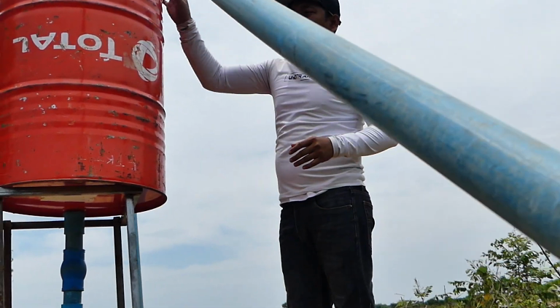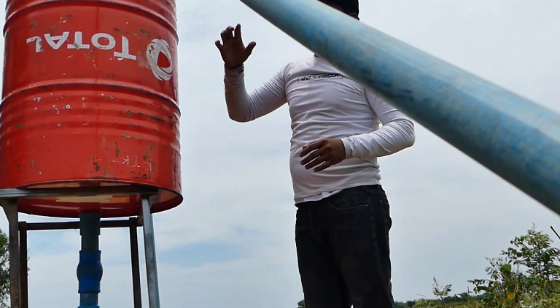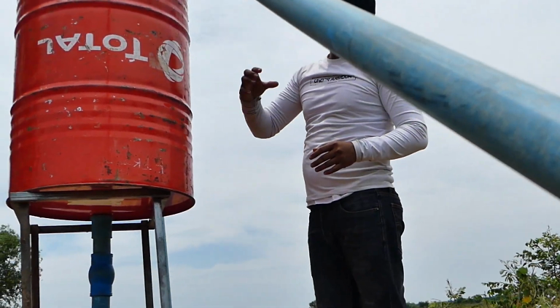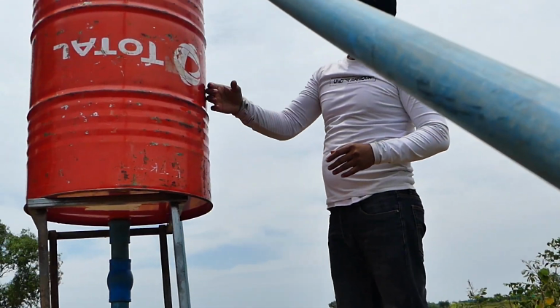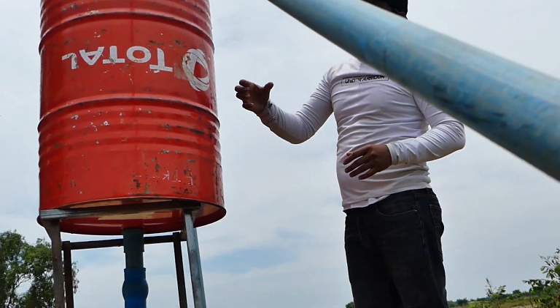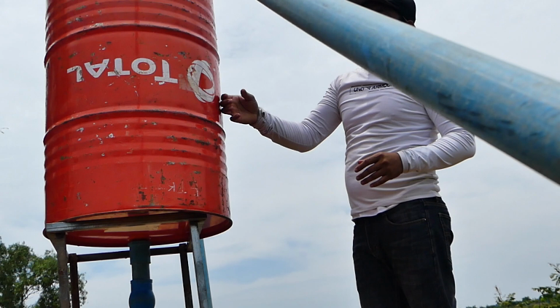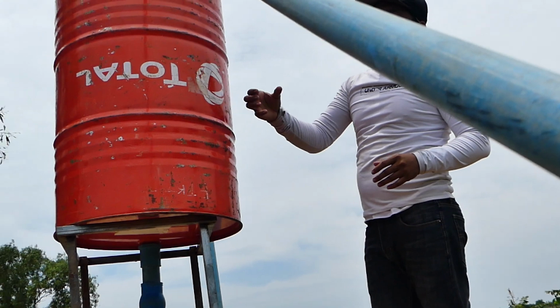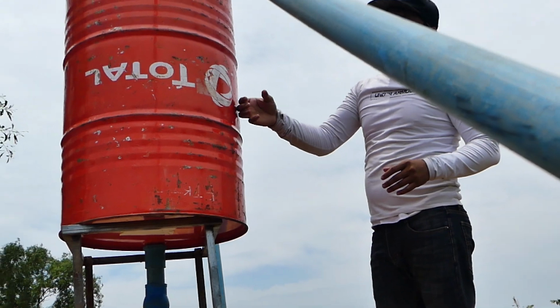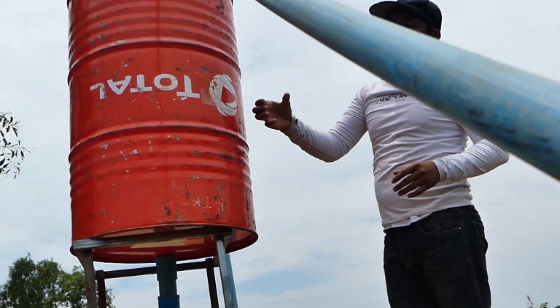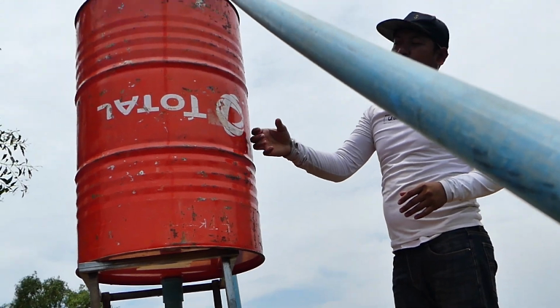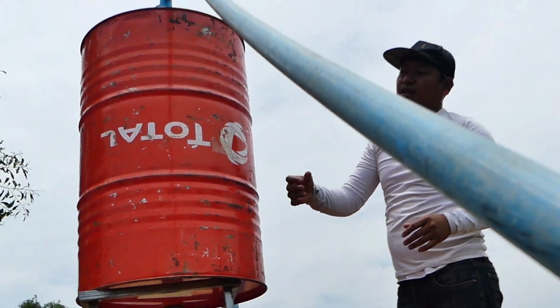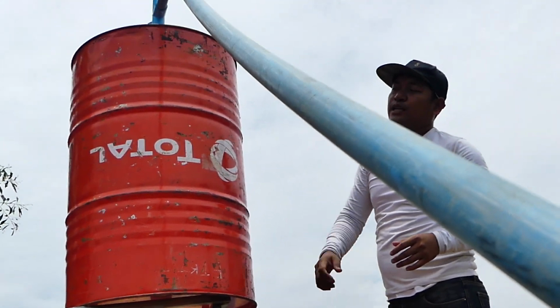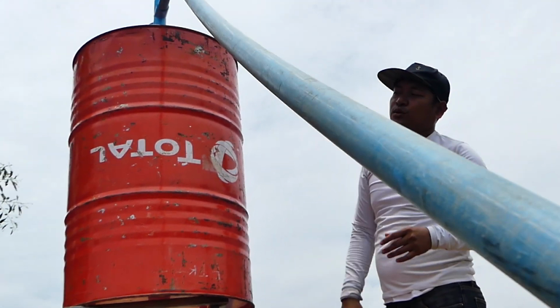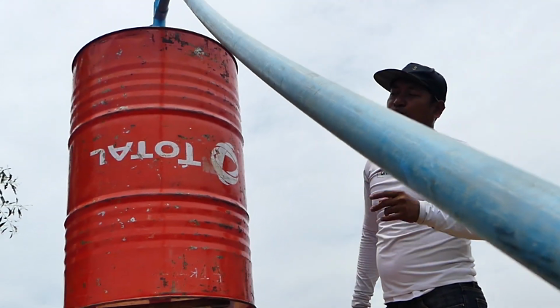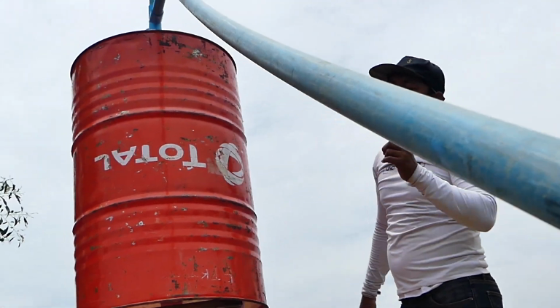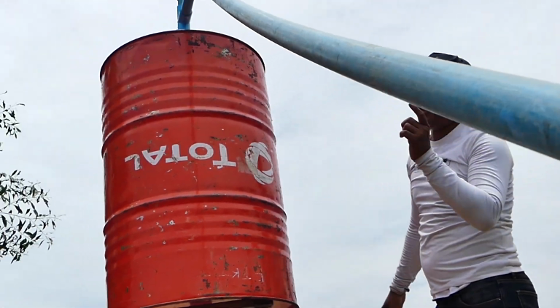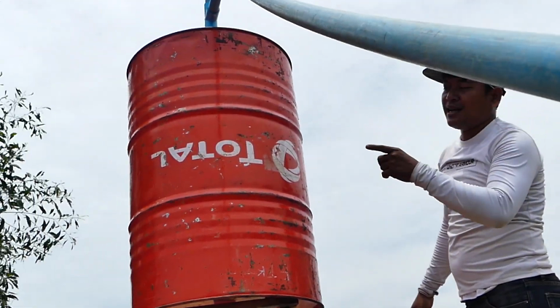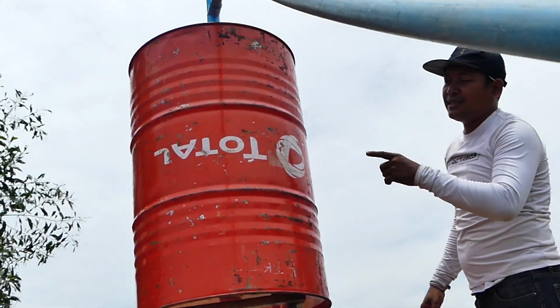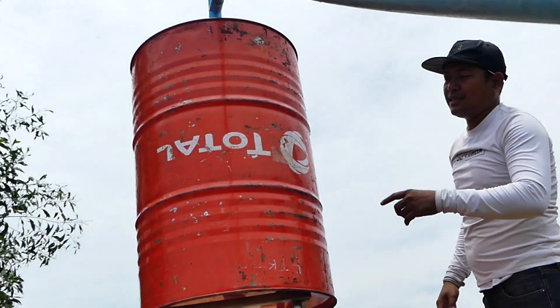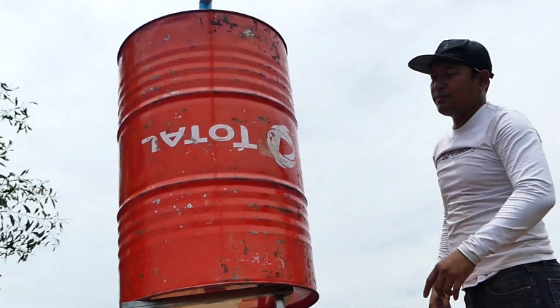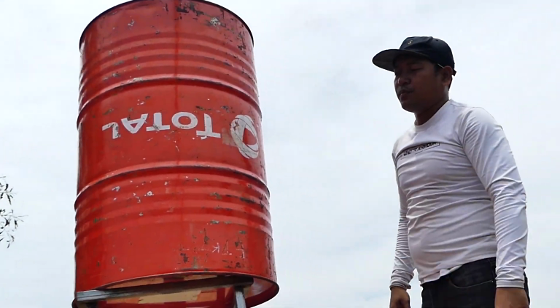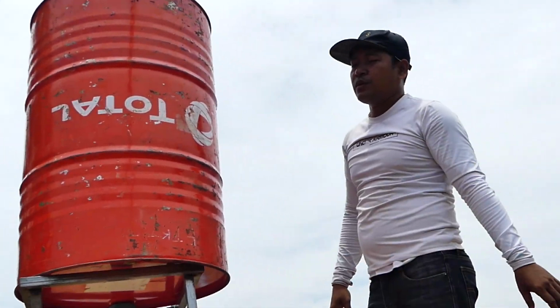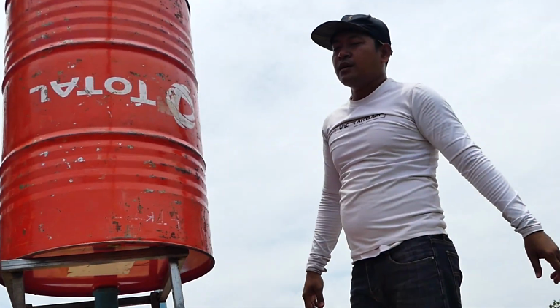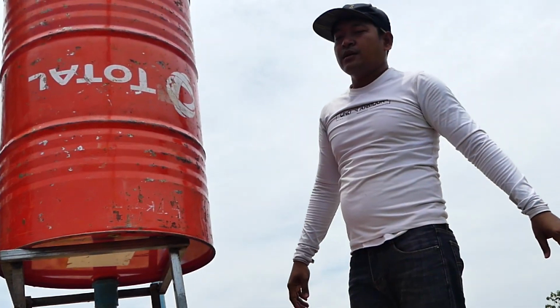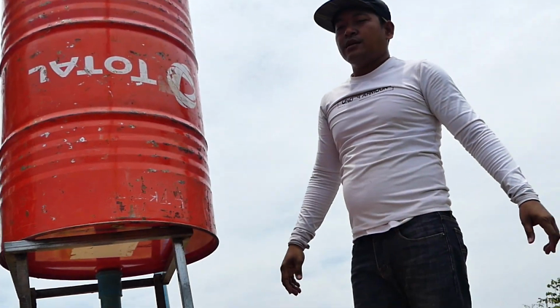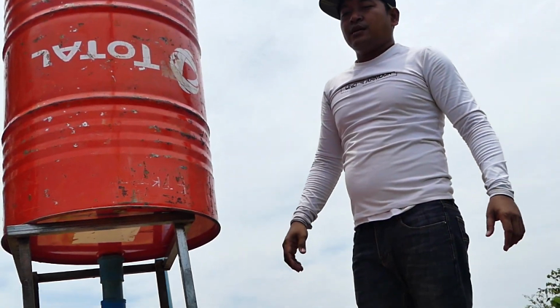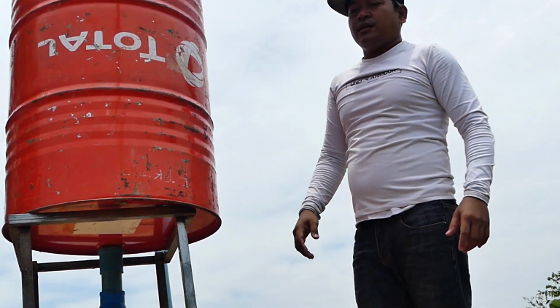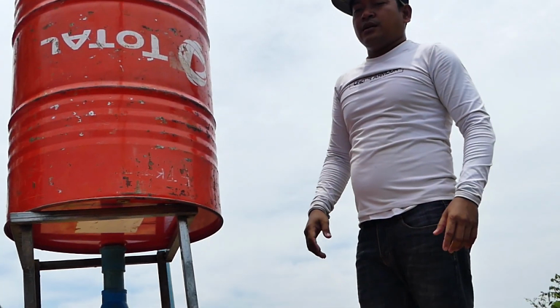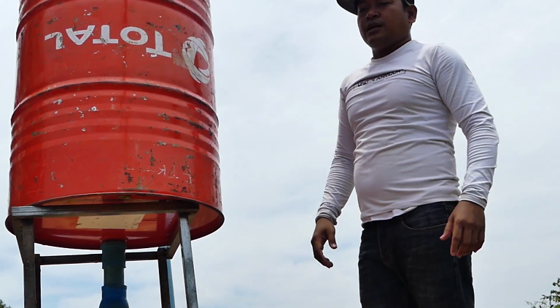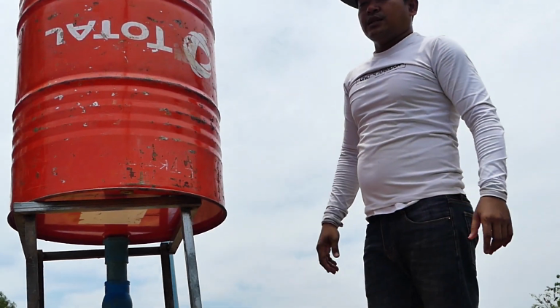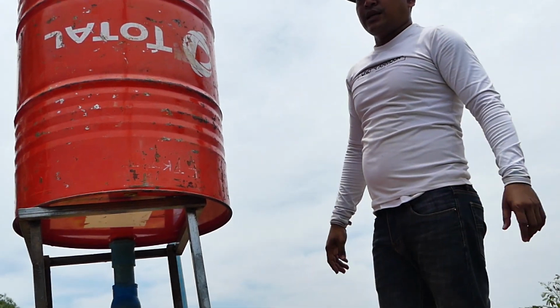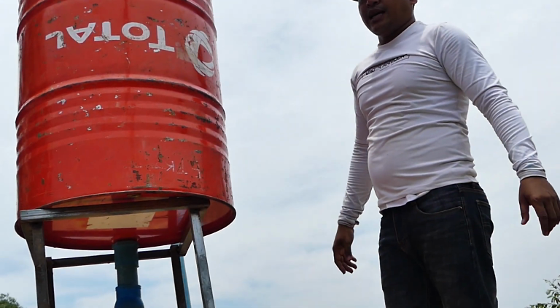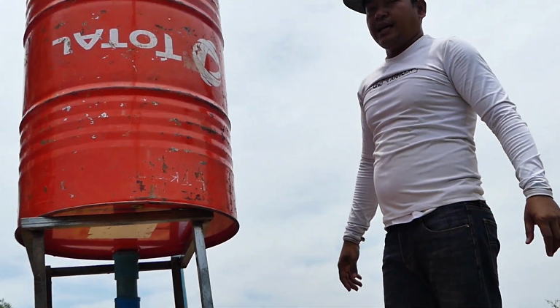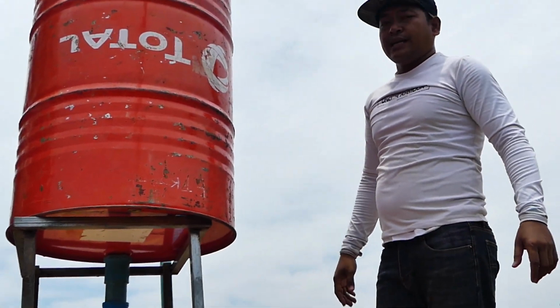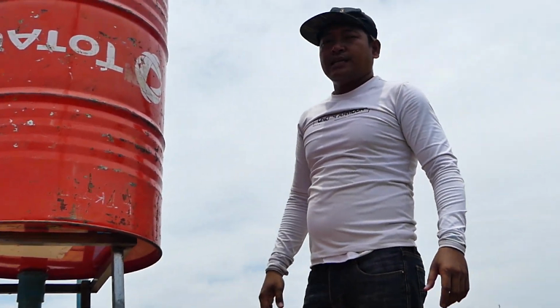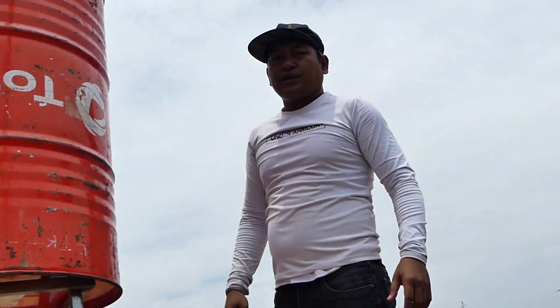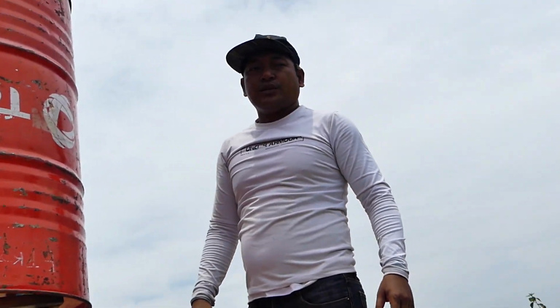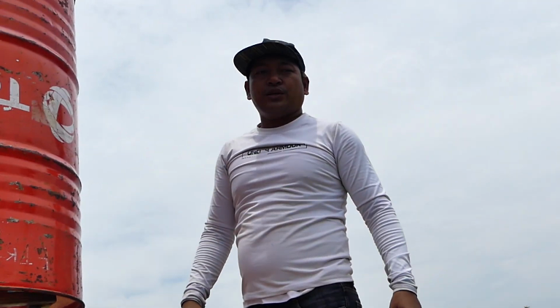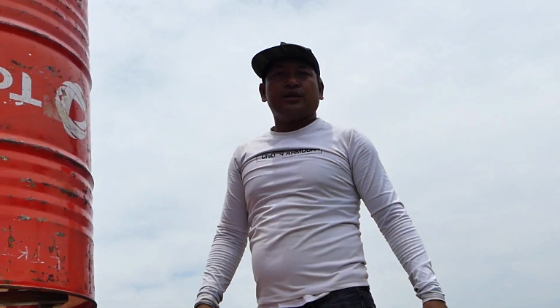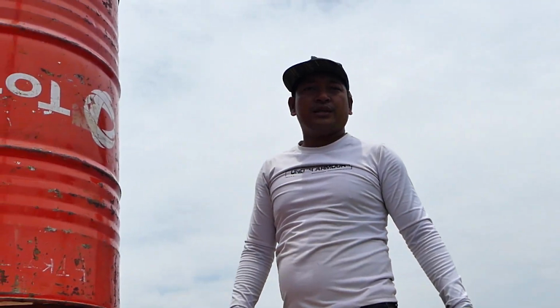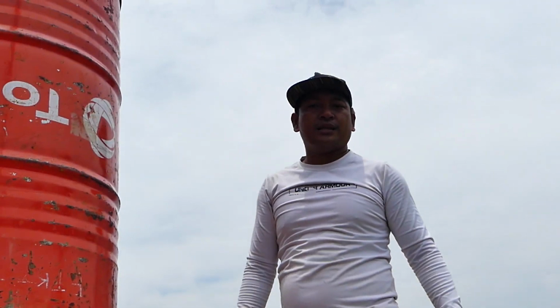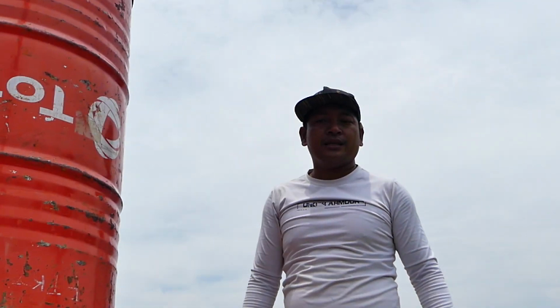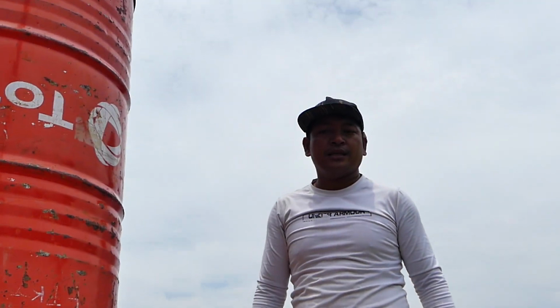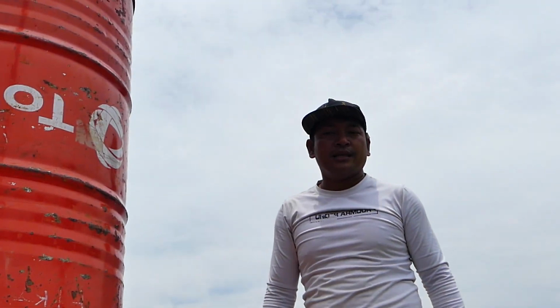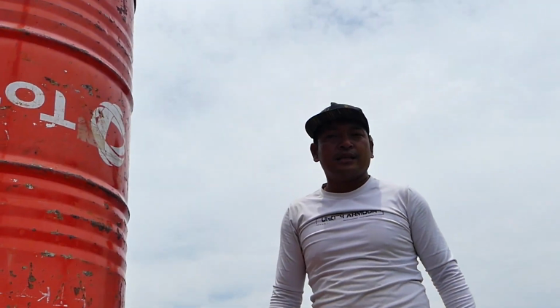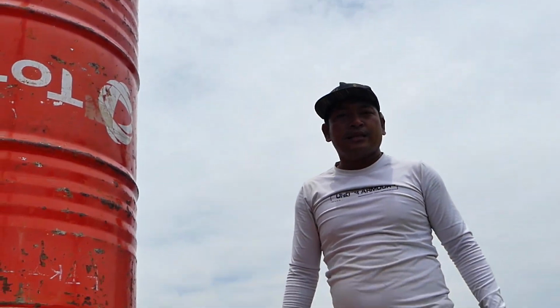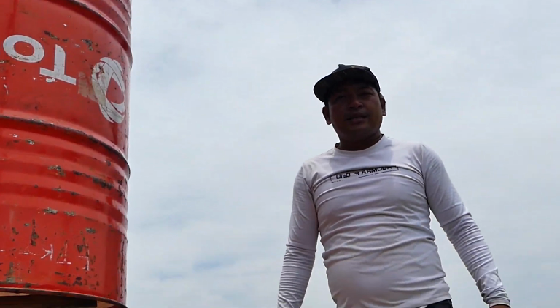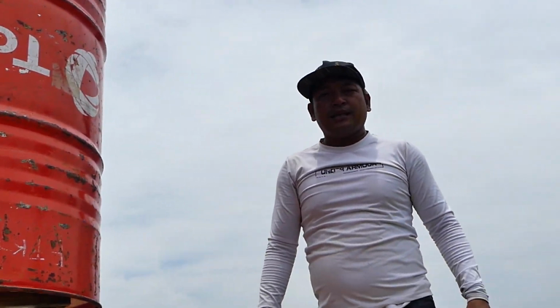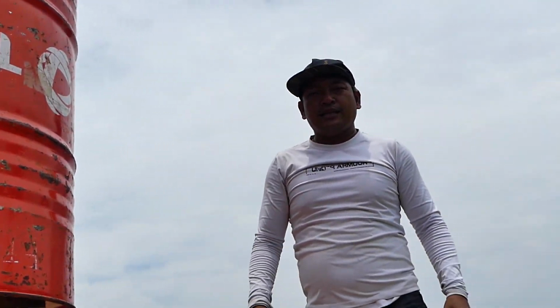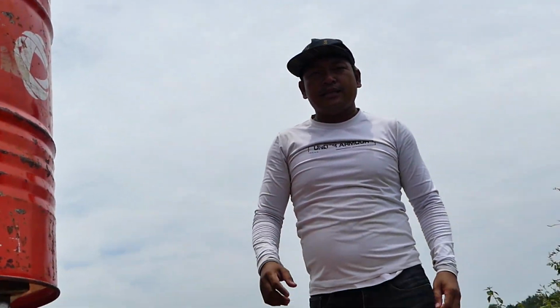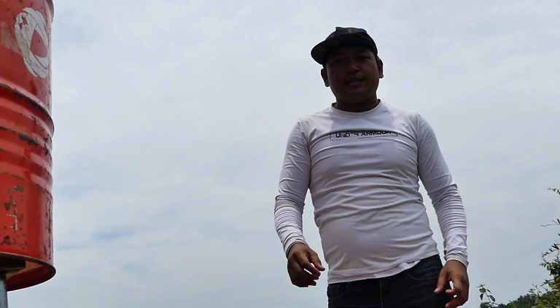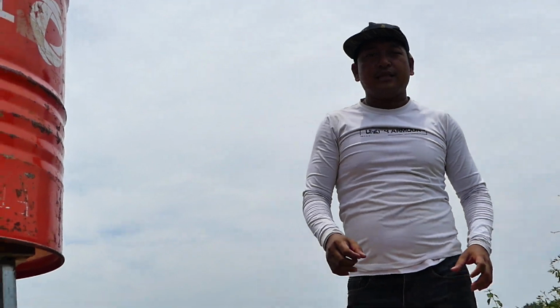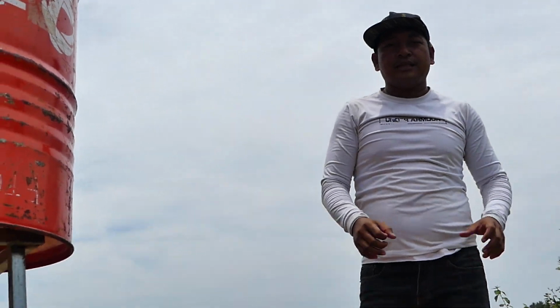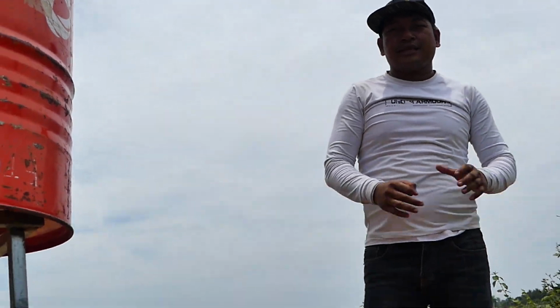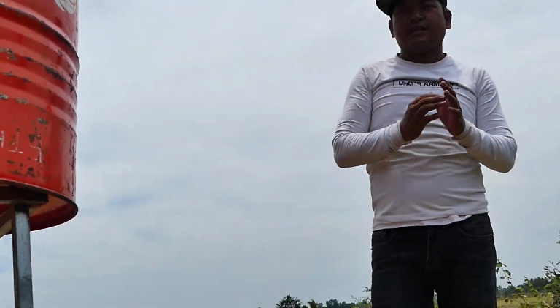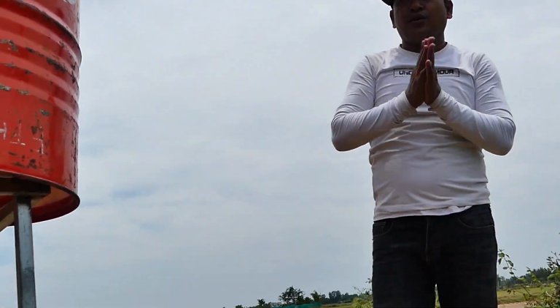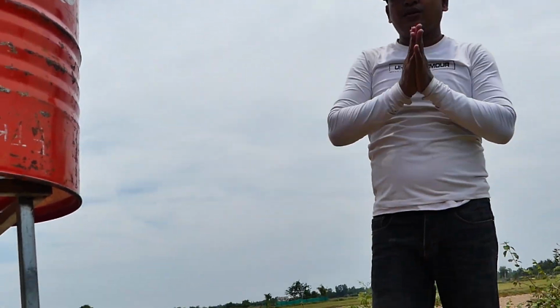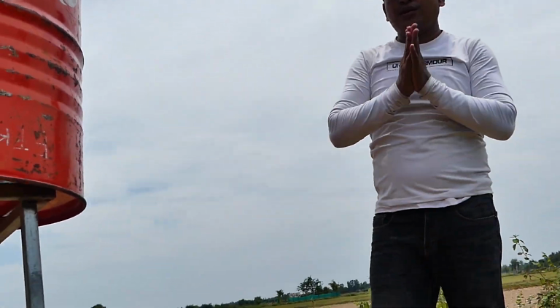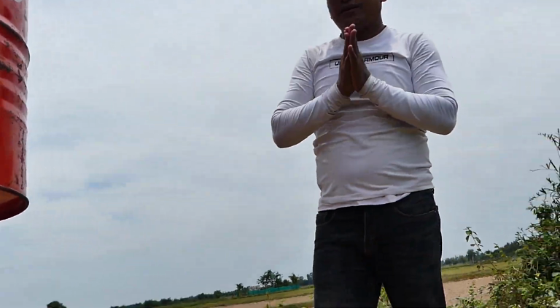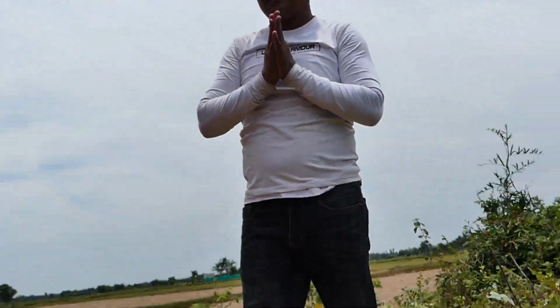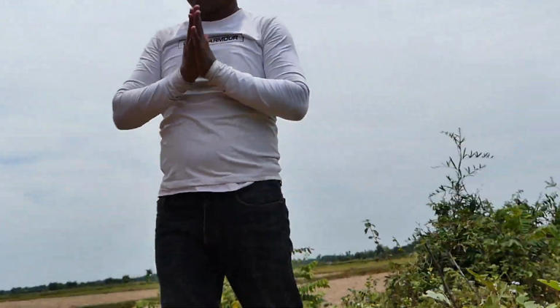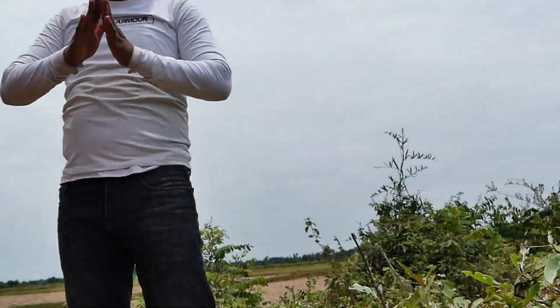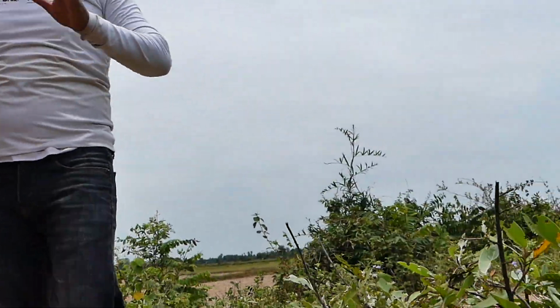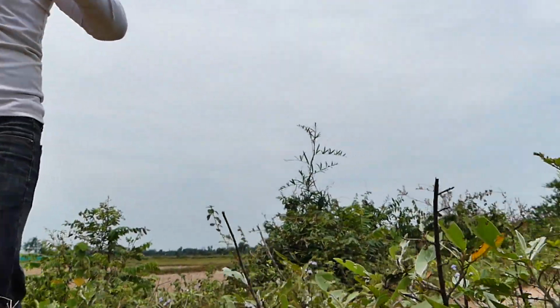Especially, this is total free energy. That's all. Thank you.